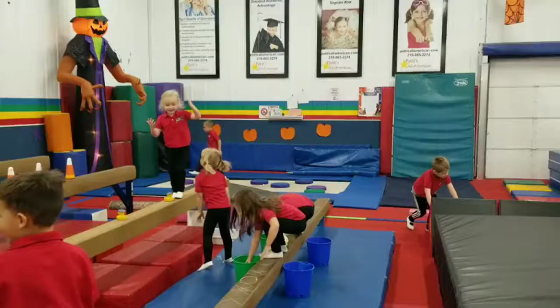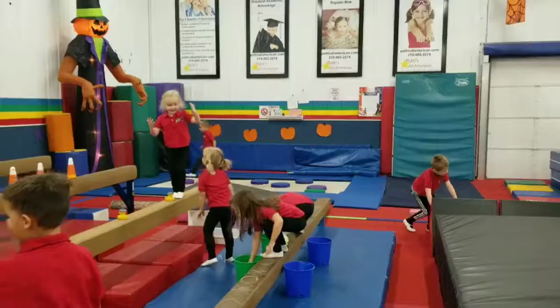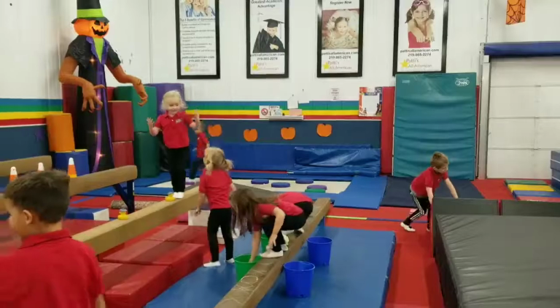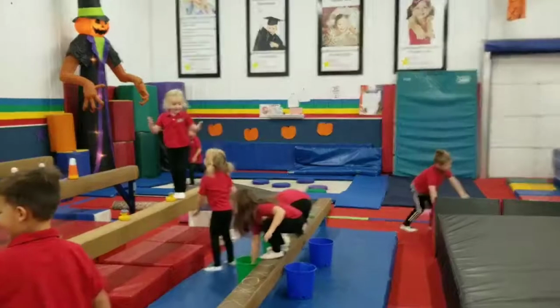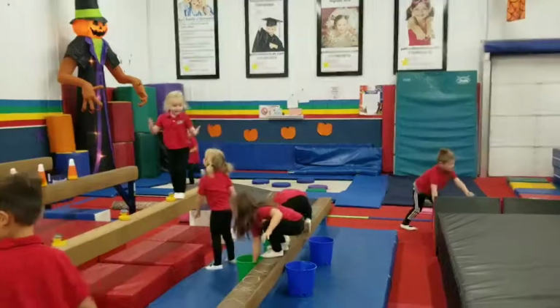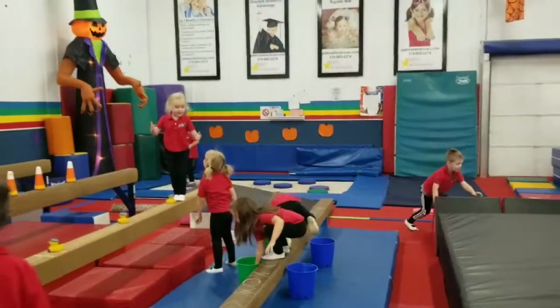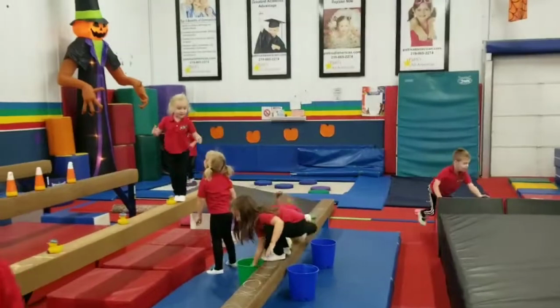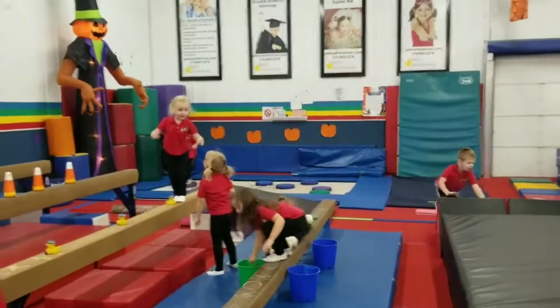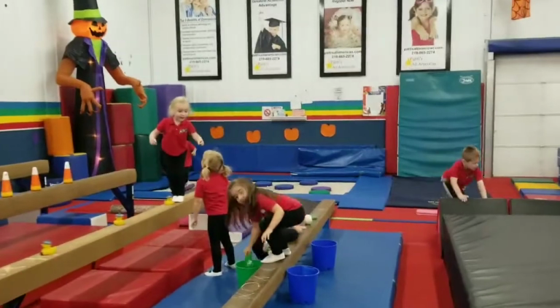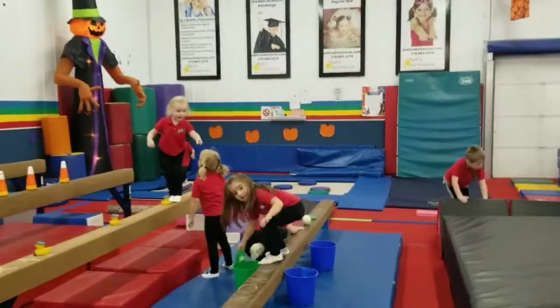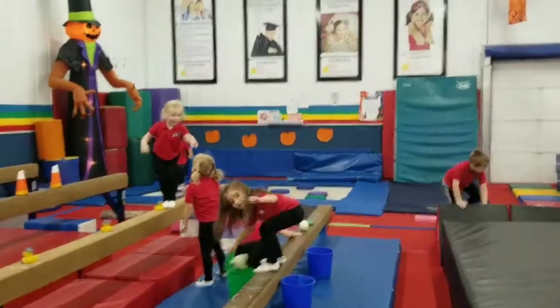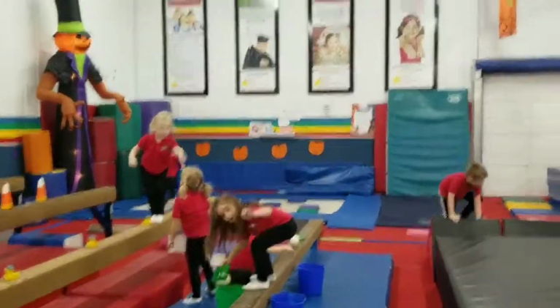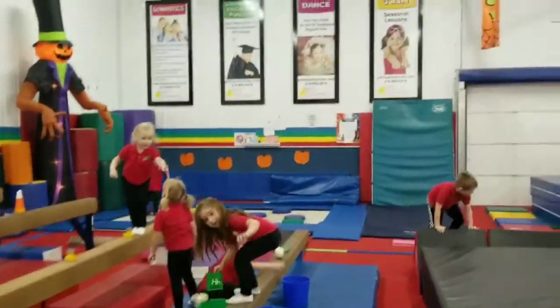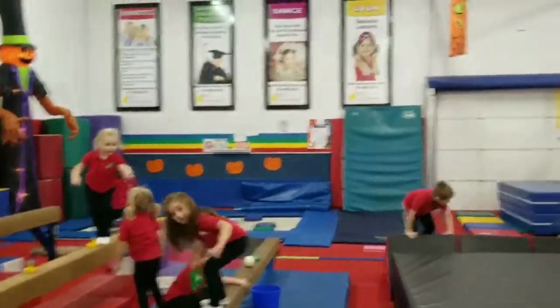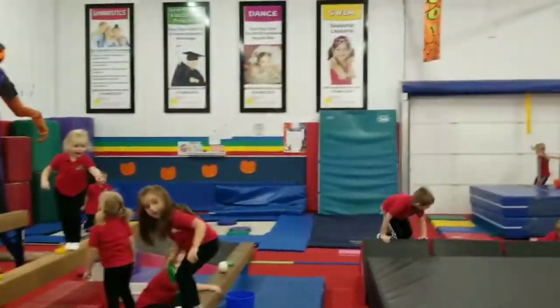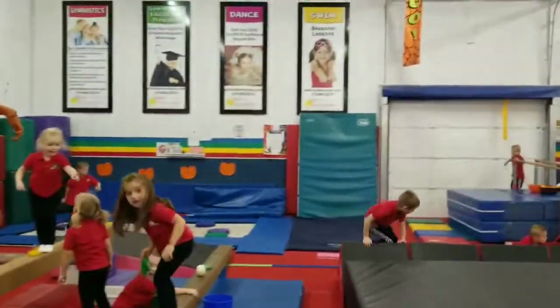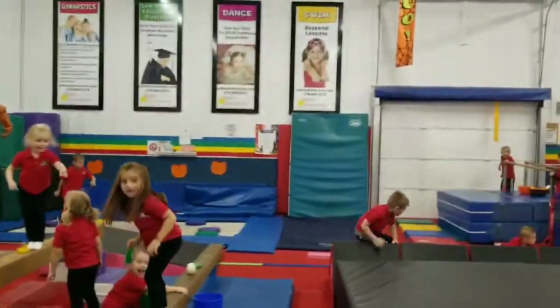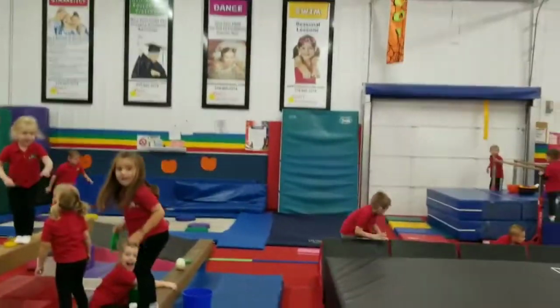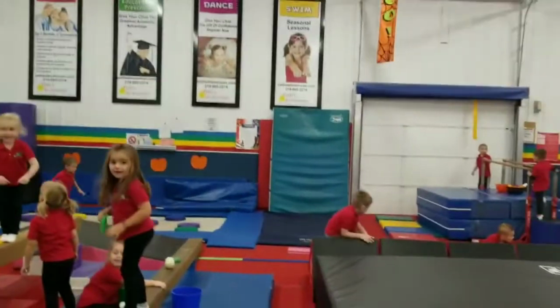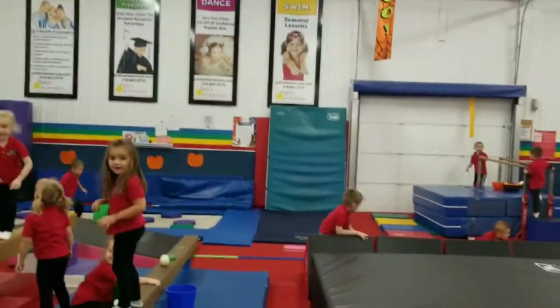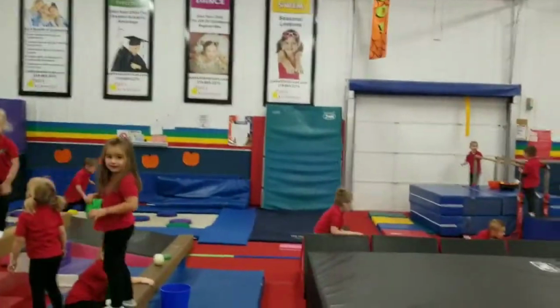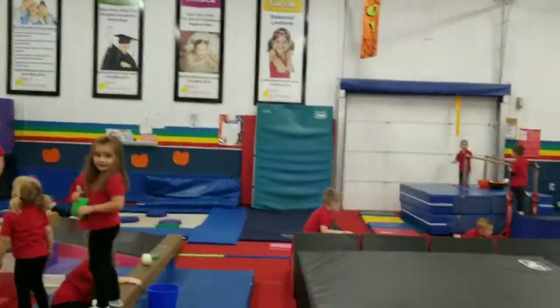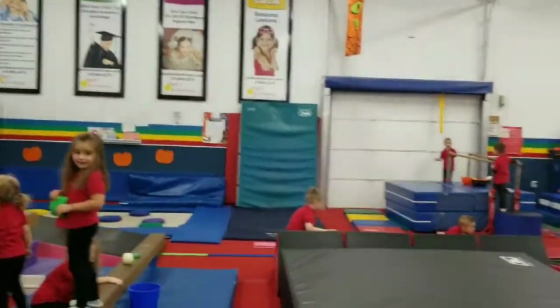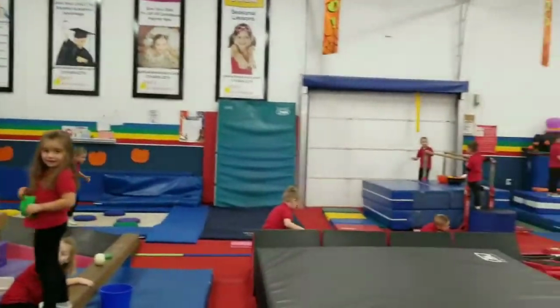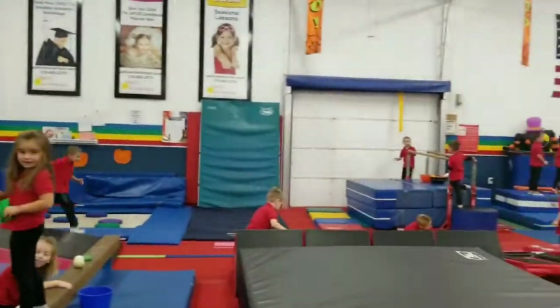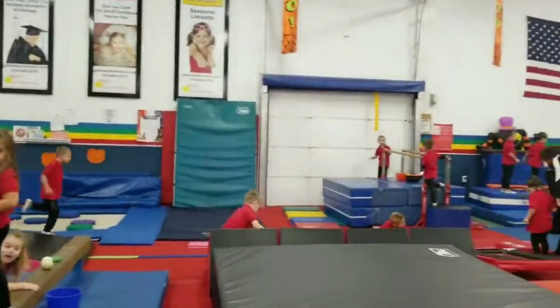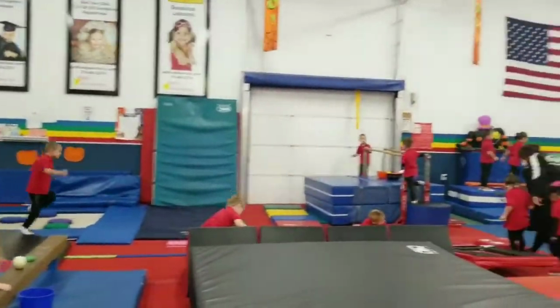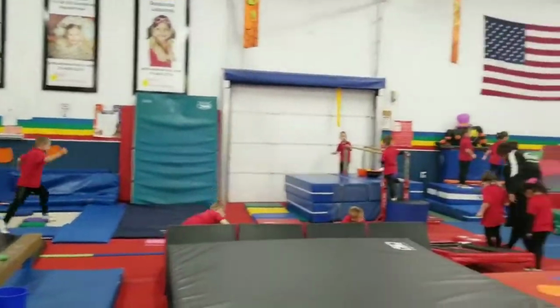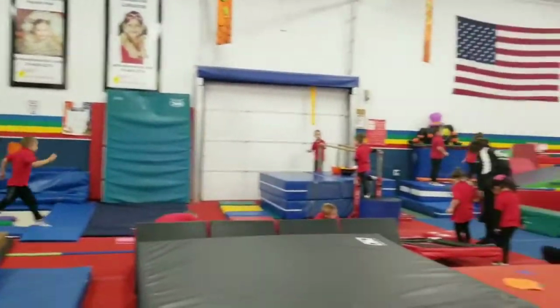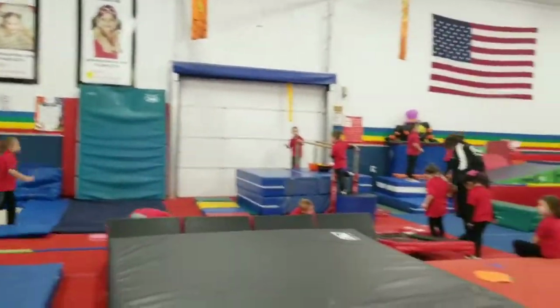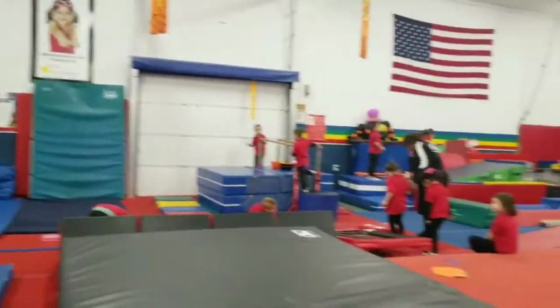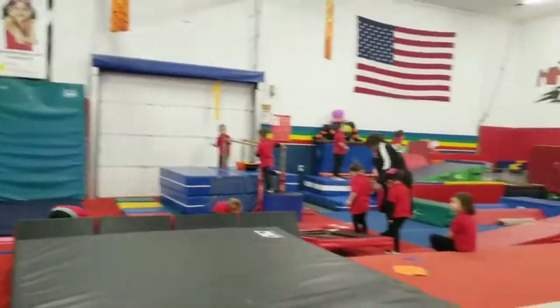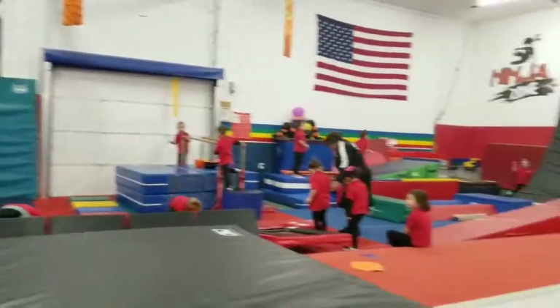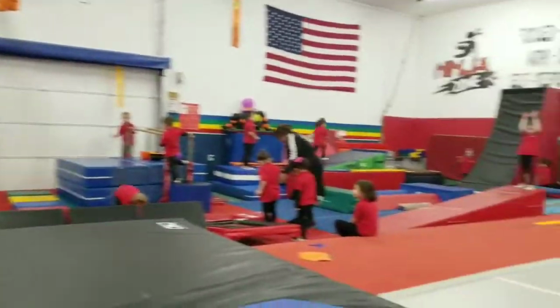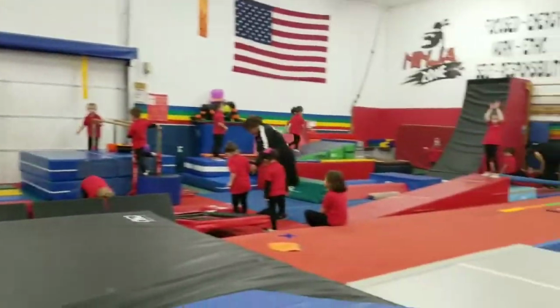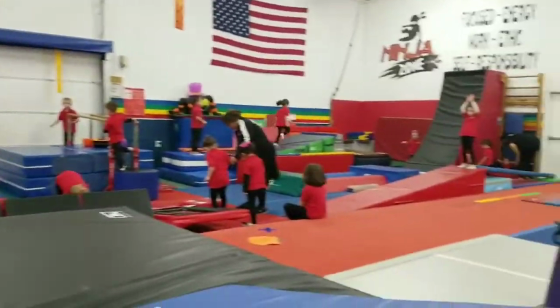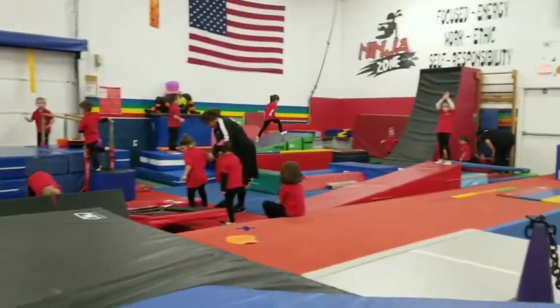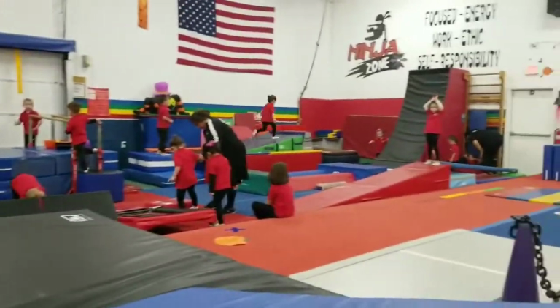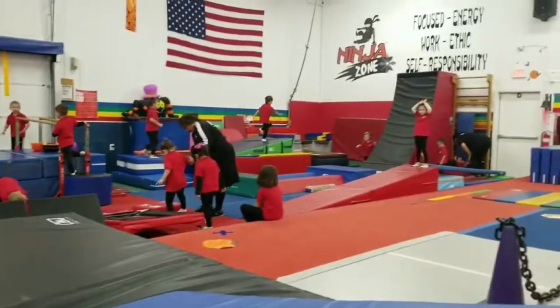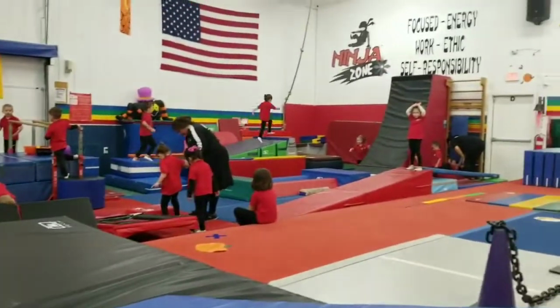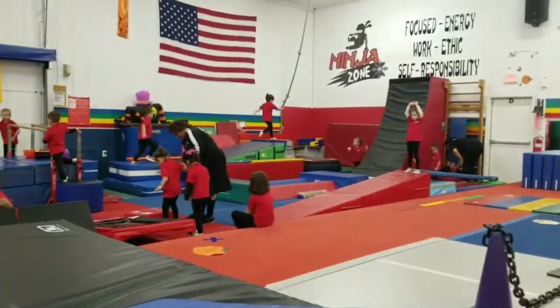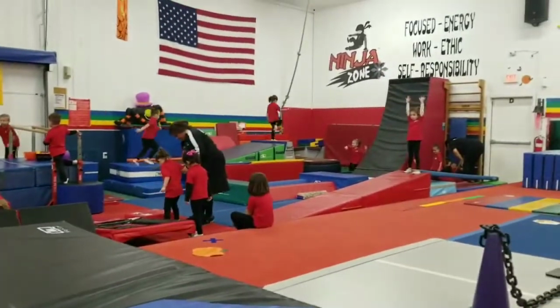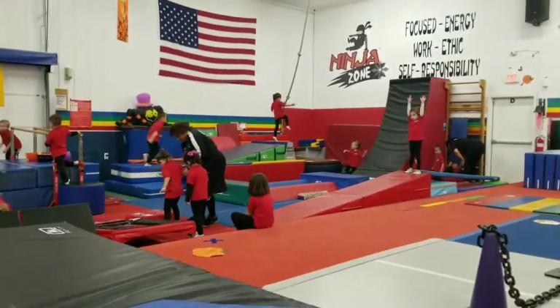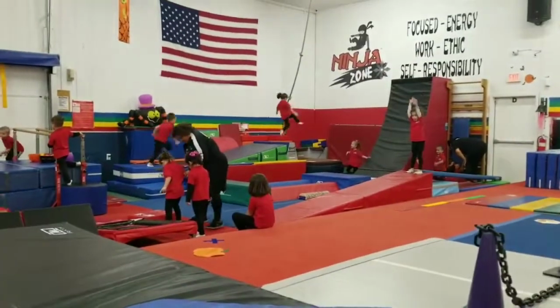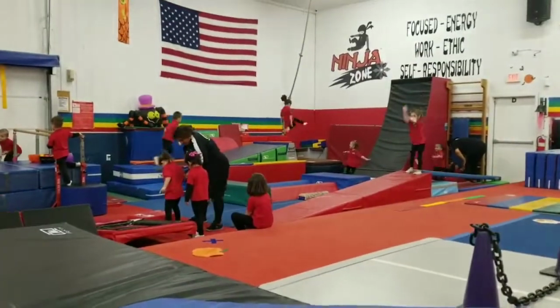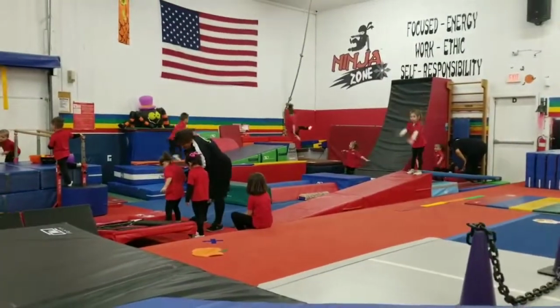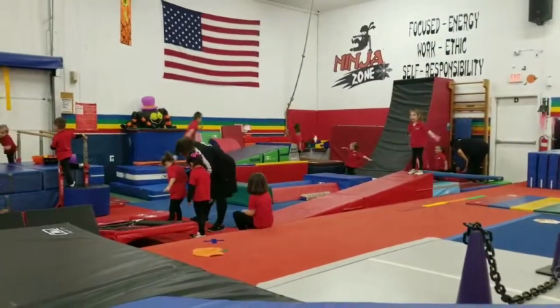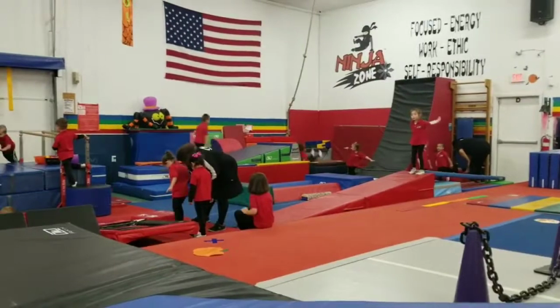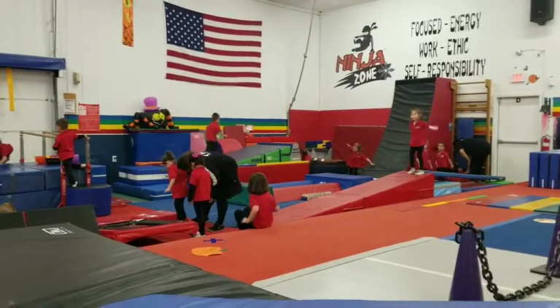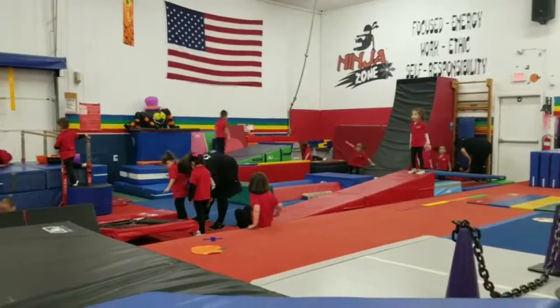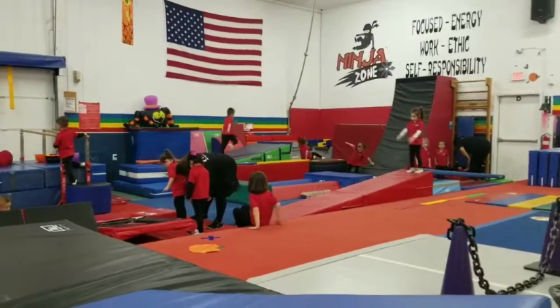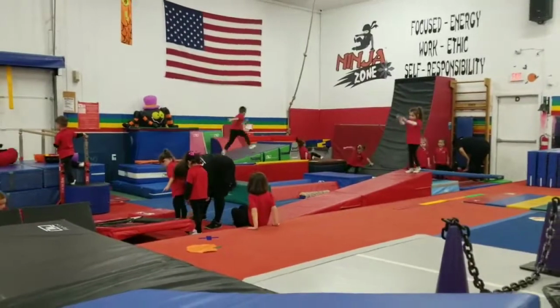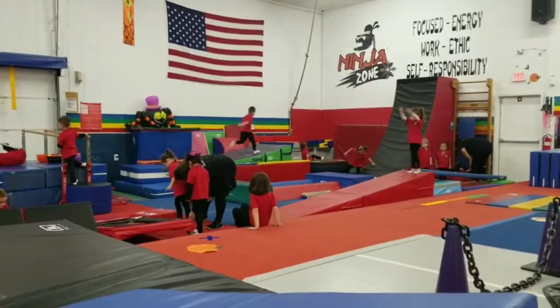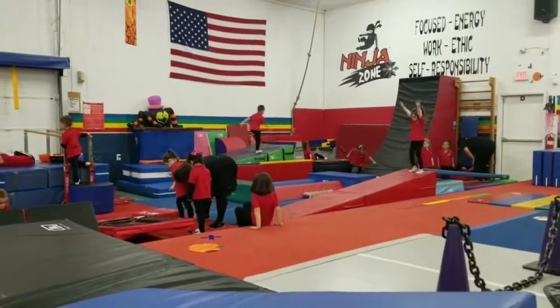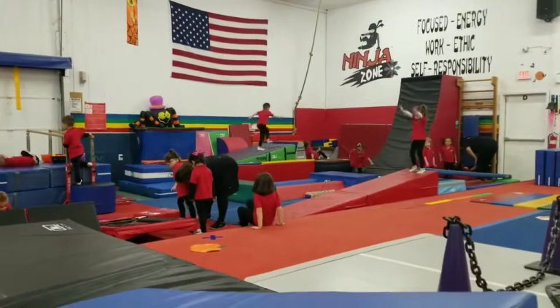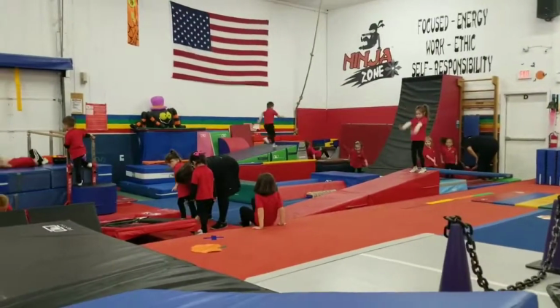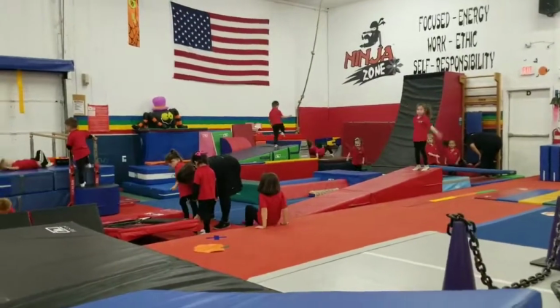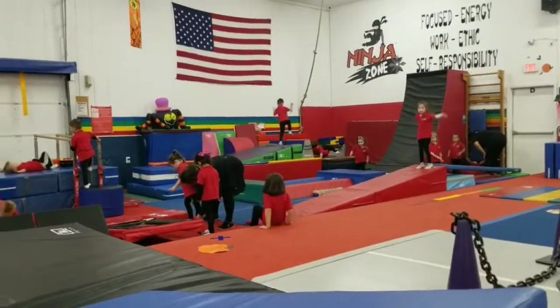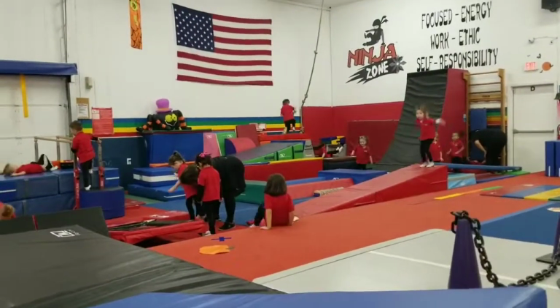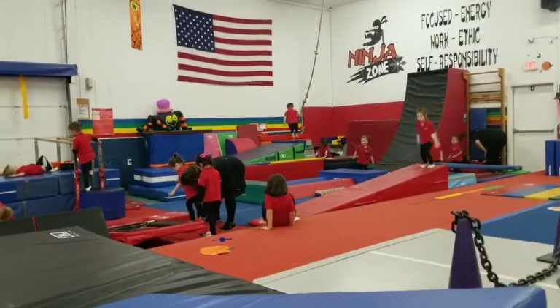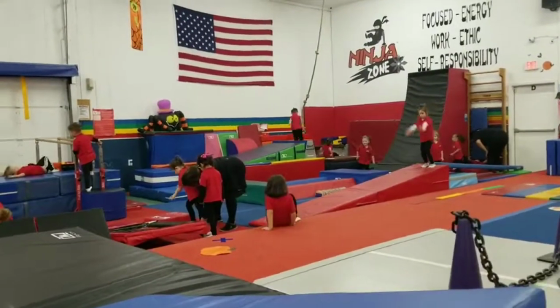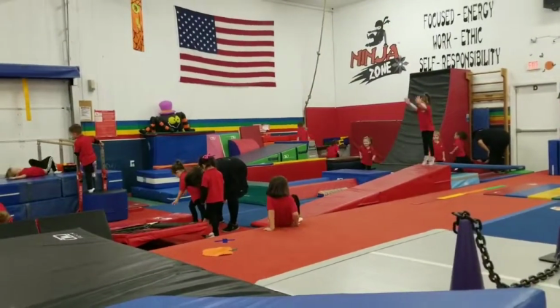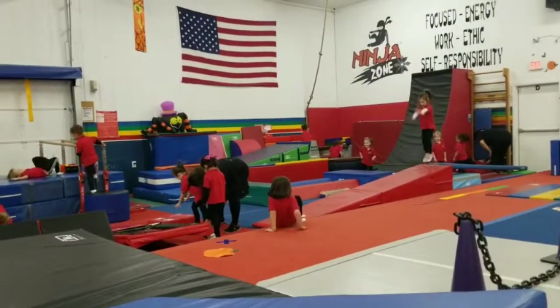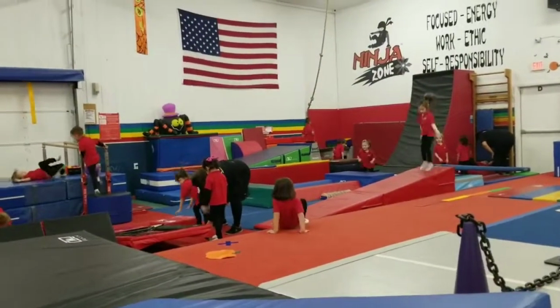Hi, welcome guys. Happy Friday. We're here at Patty's All-American and we're just taking a little glimpse of what's going on in the gym today.